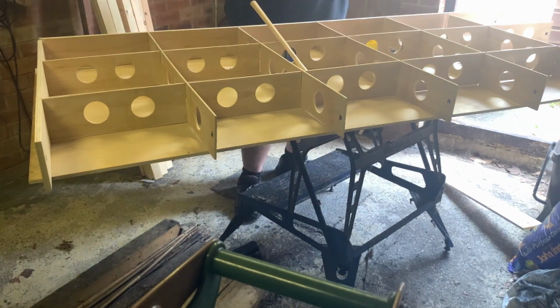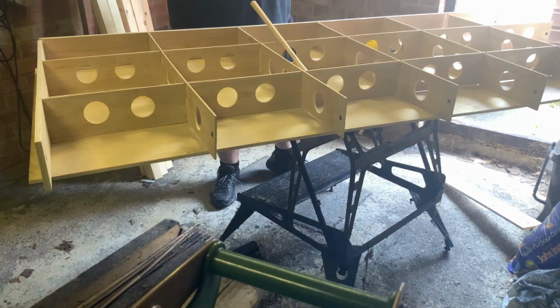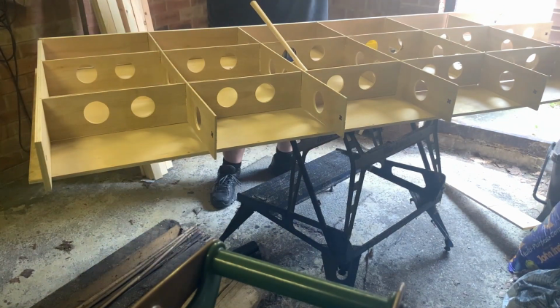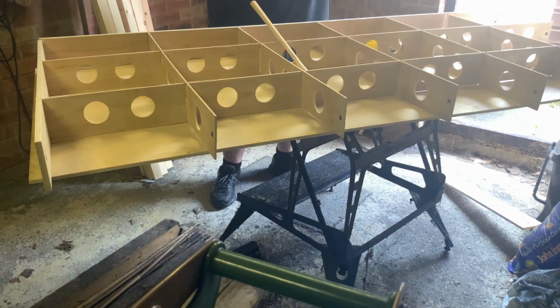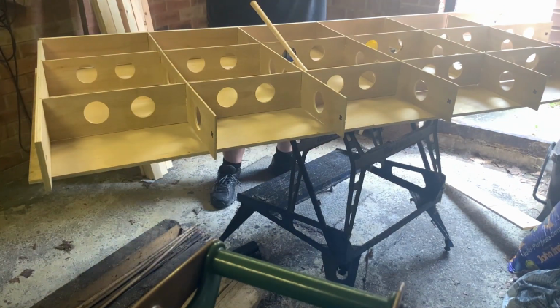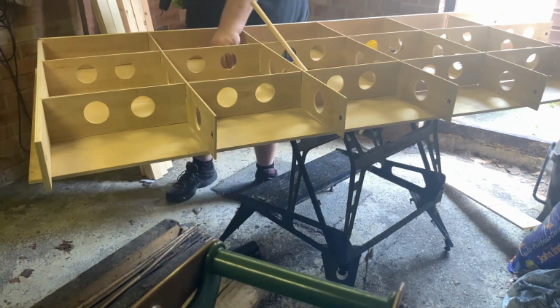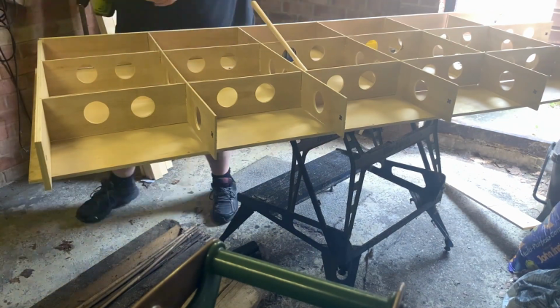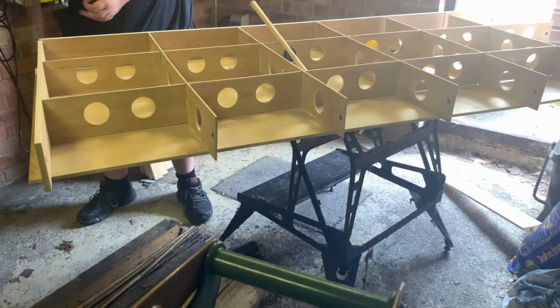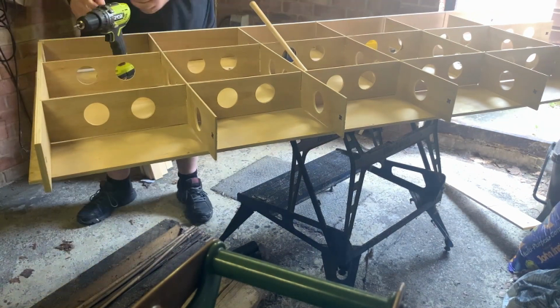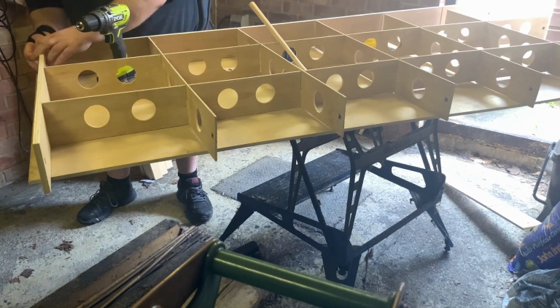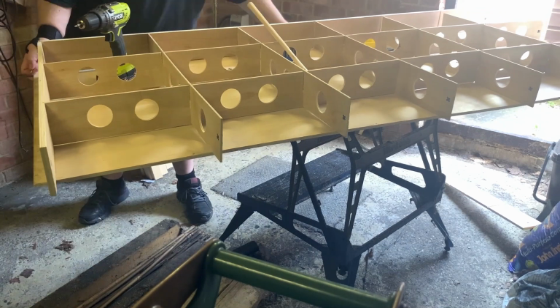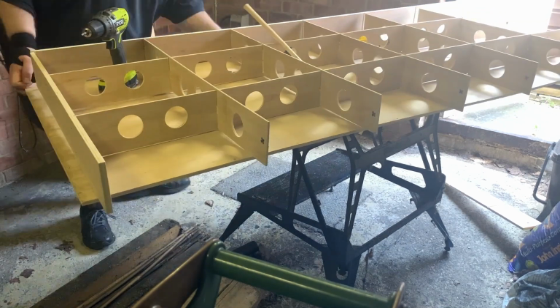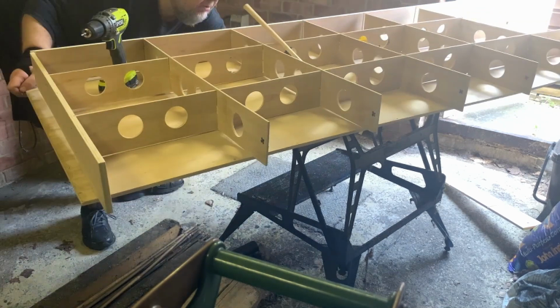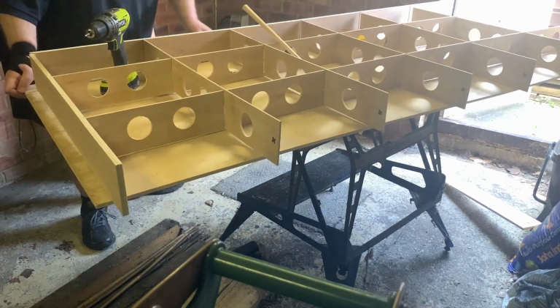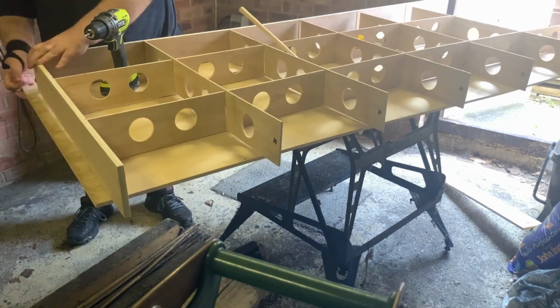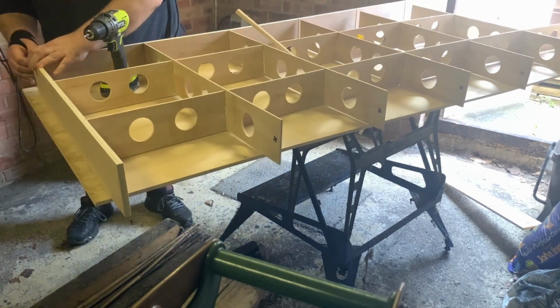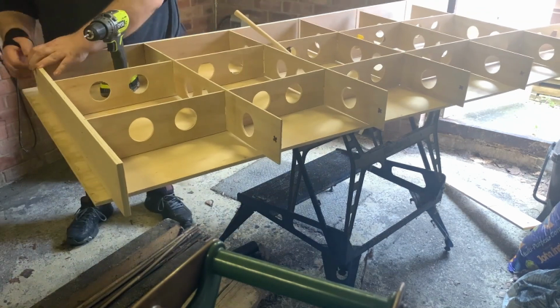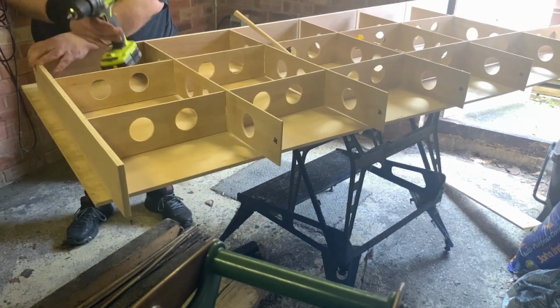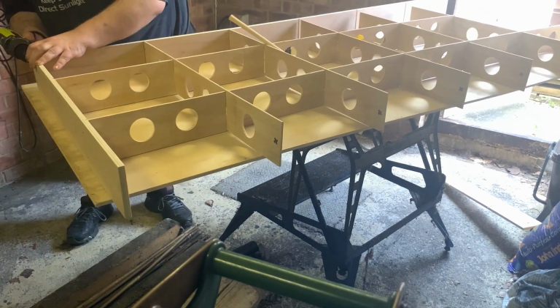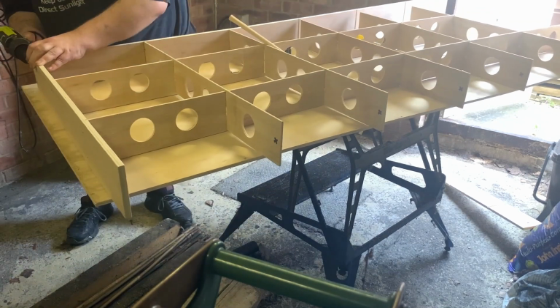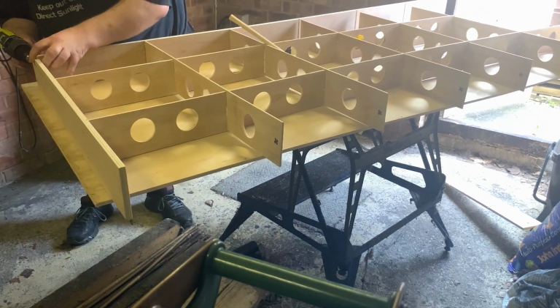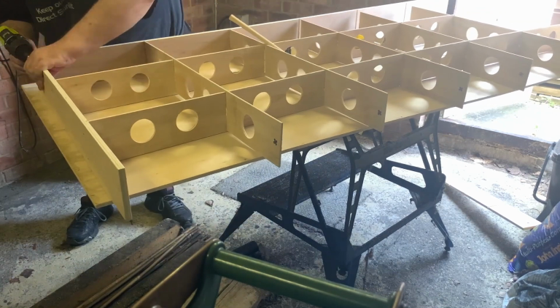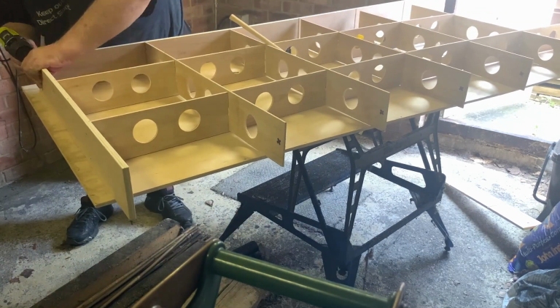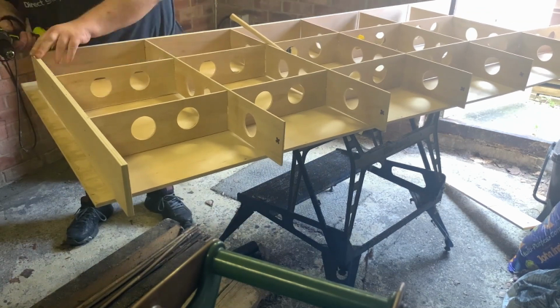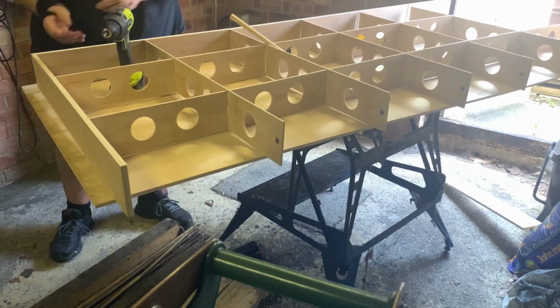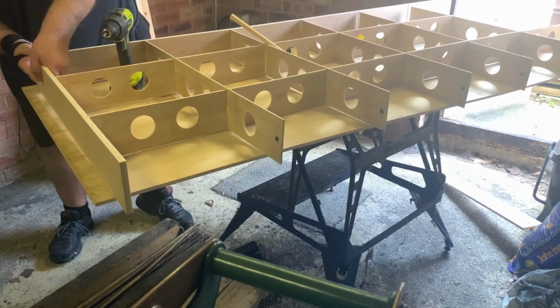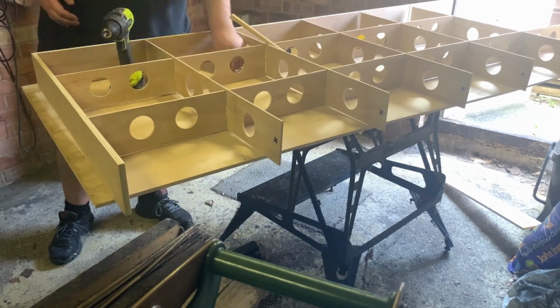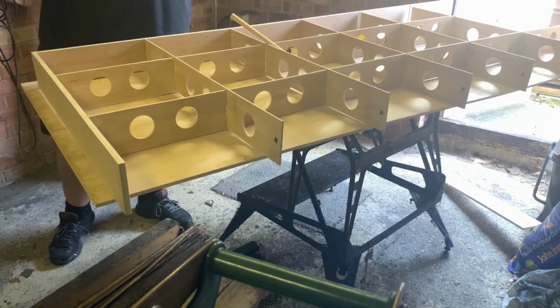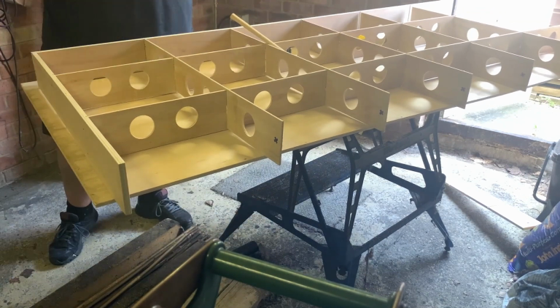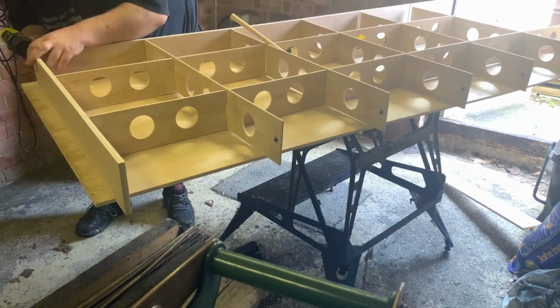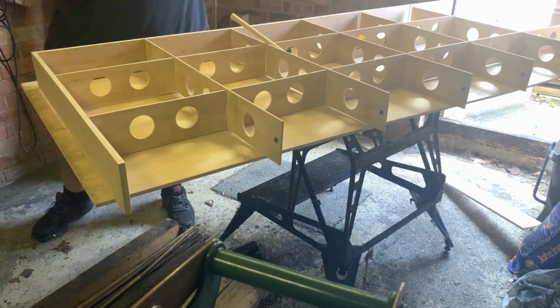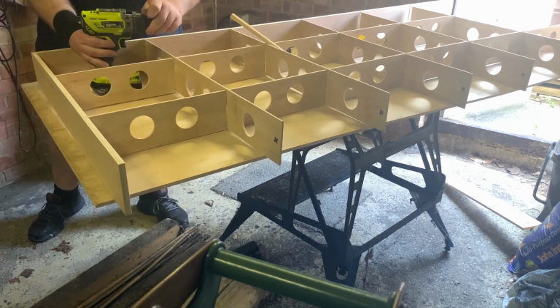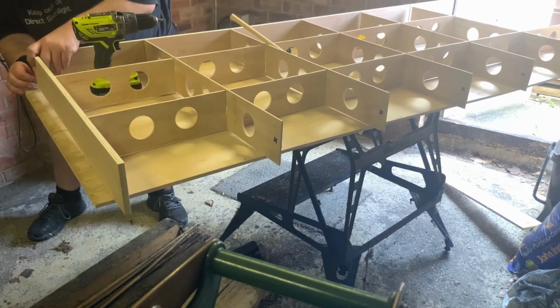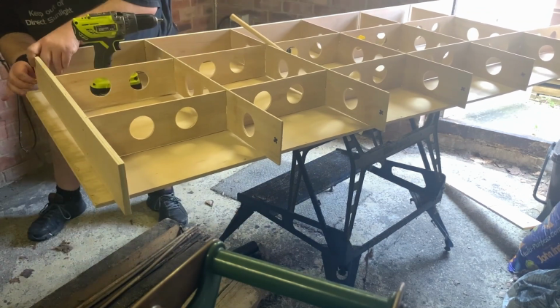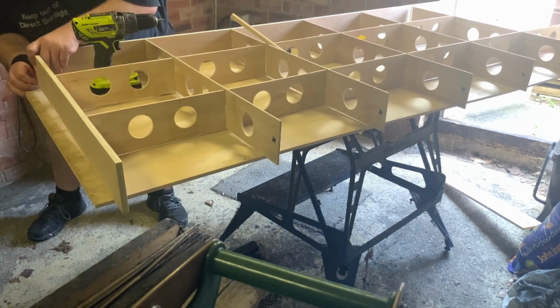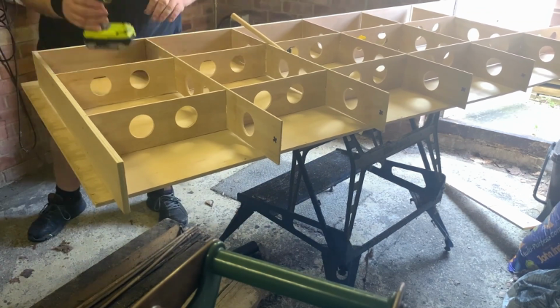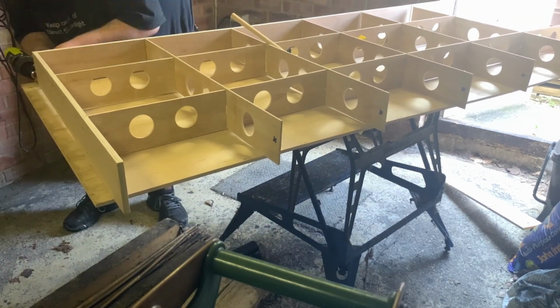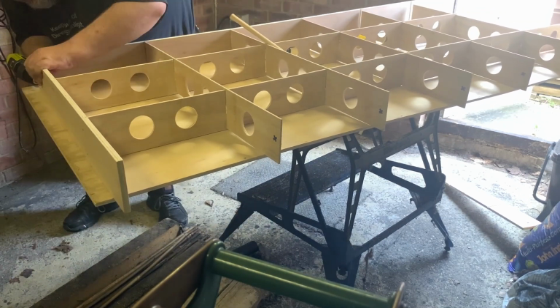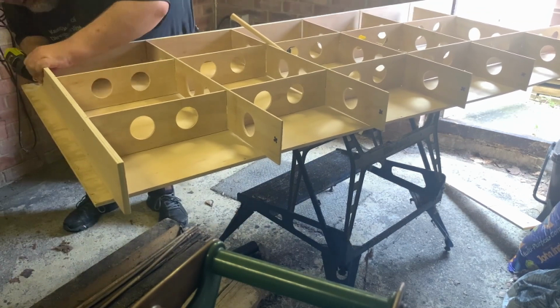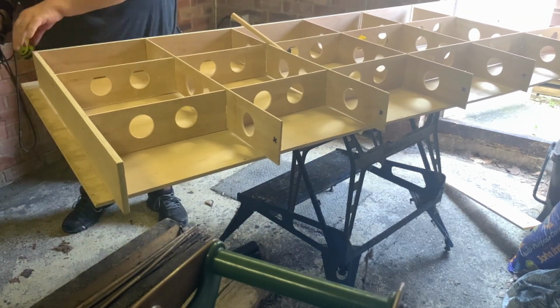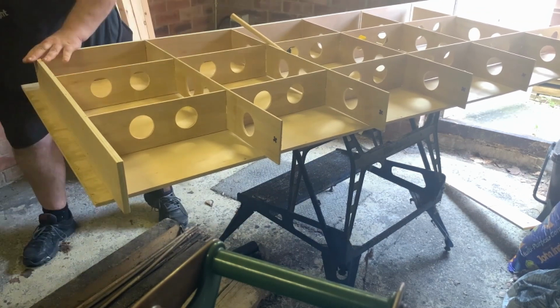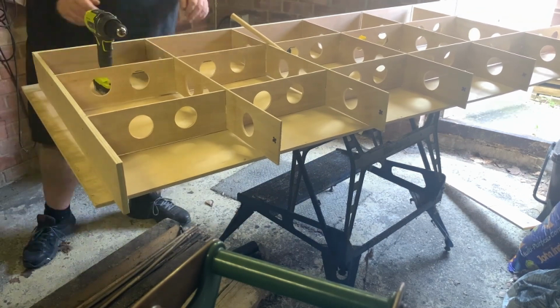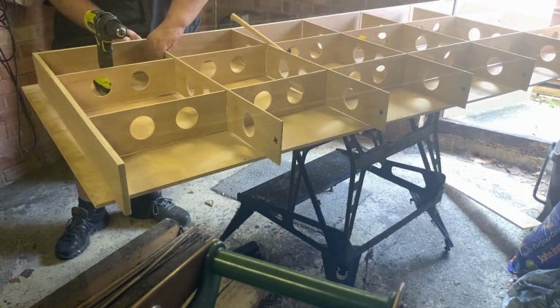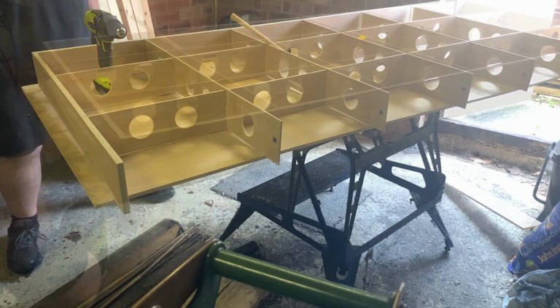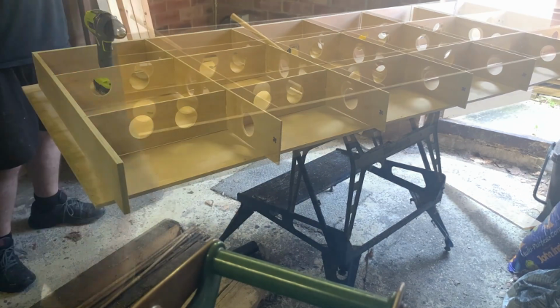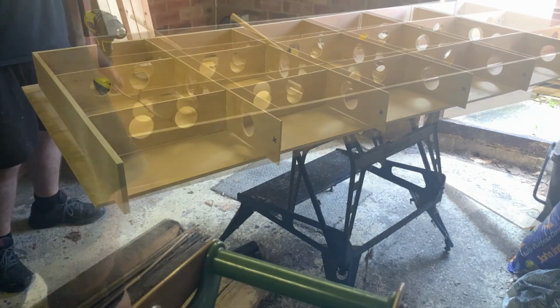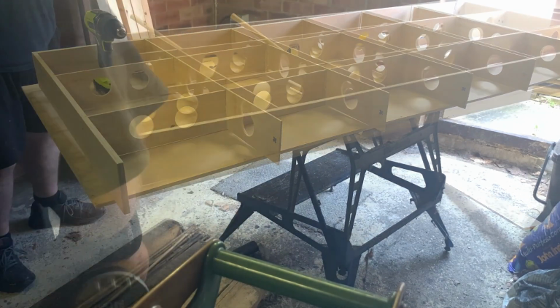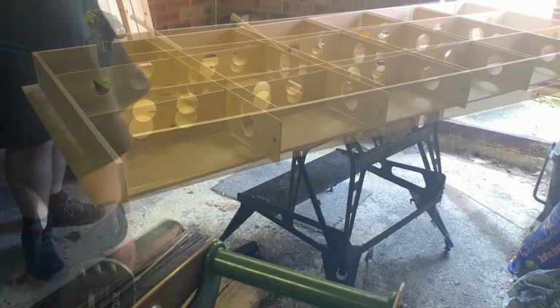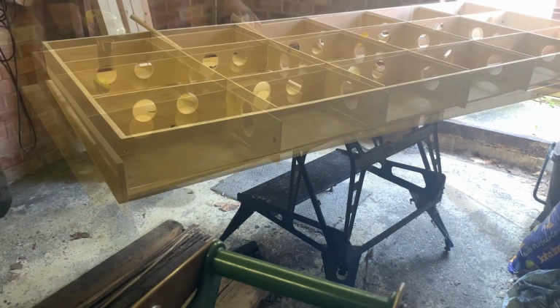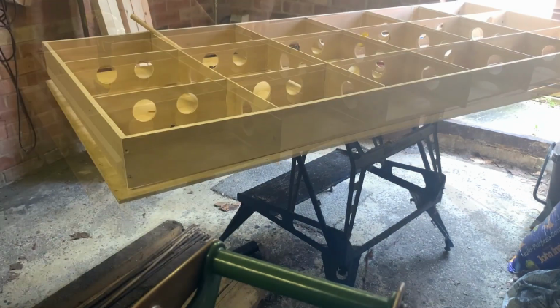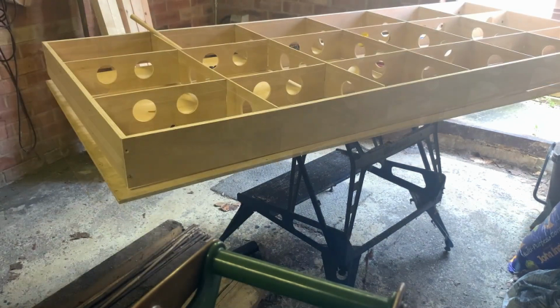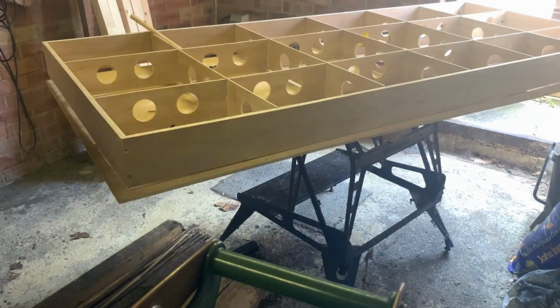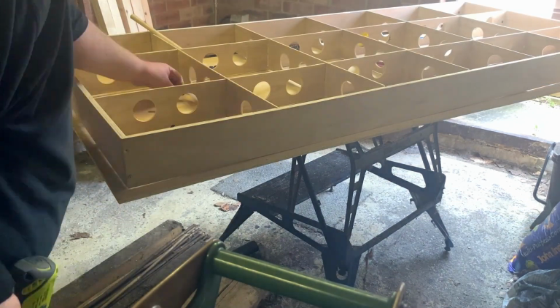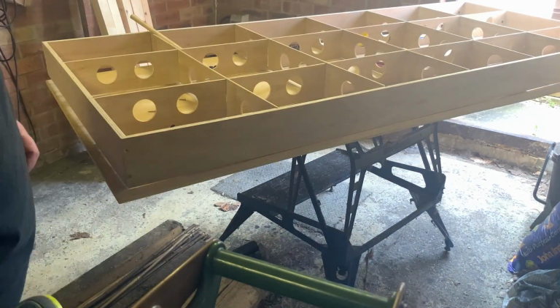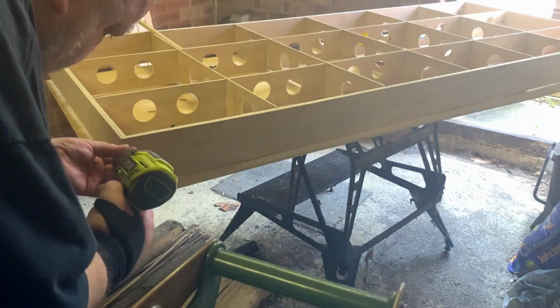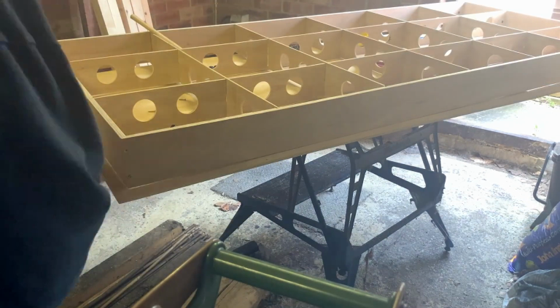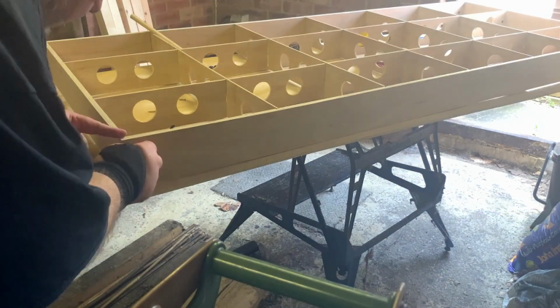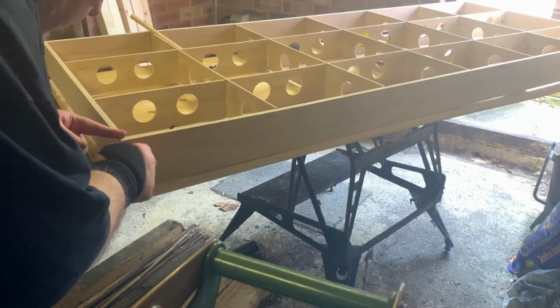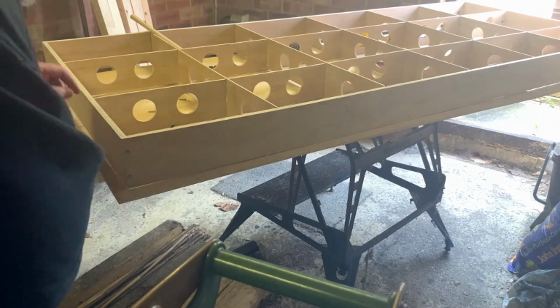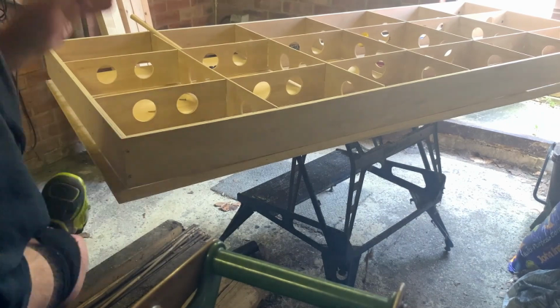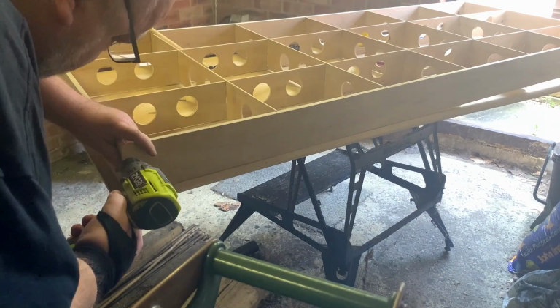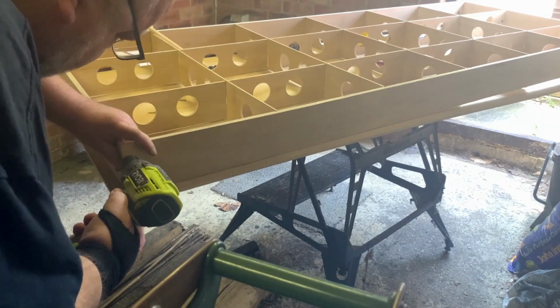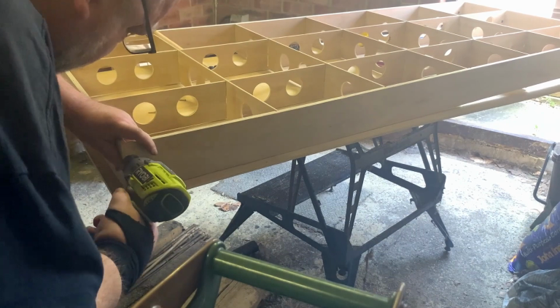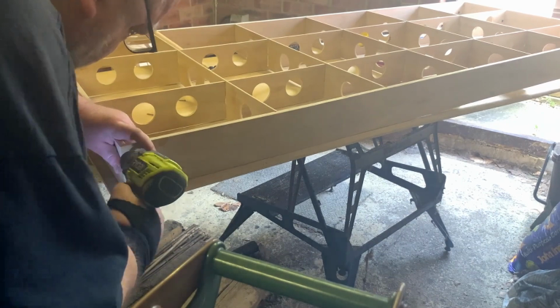All that was left to do was to make the legs and brace it. That will come in another video though as I haven't got round to doing that yet.